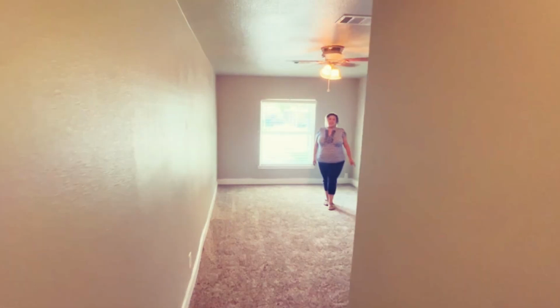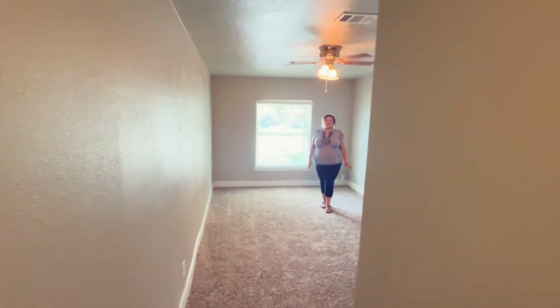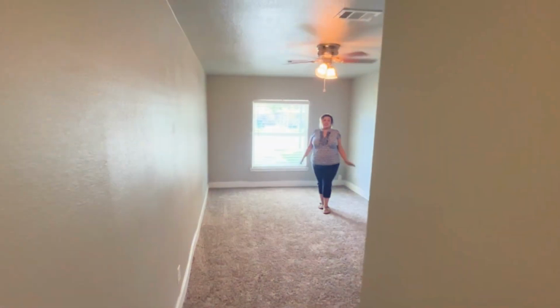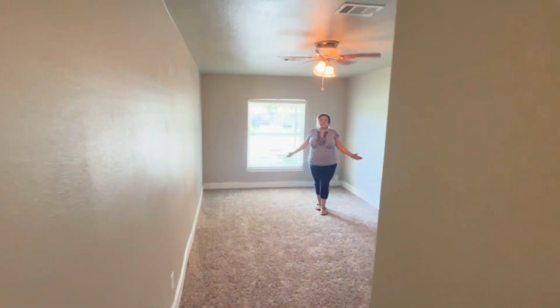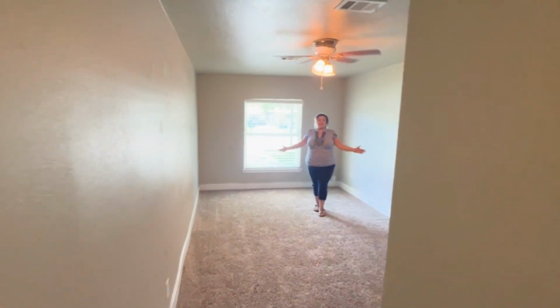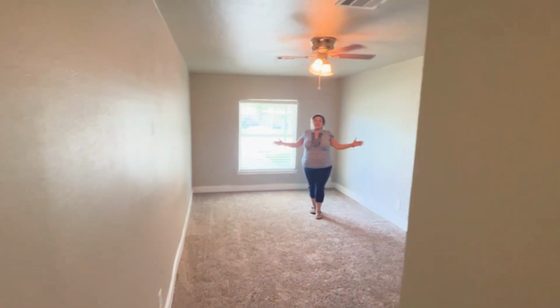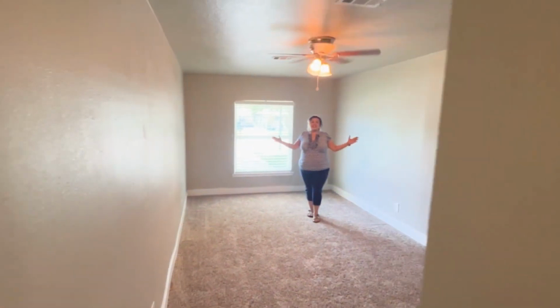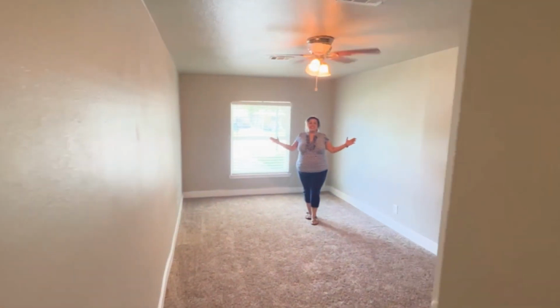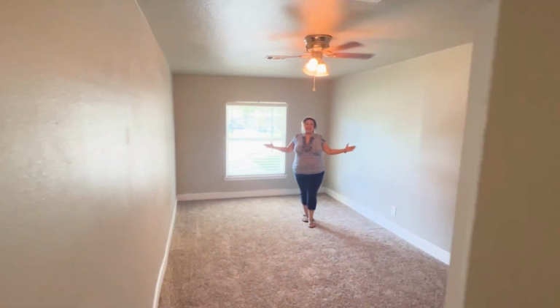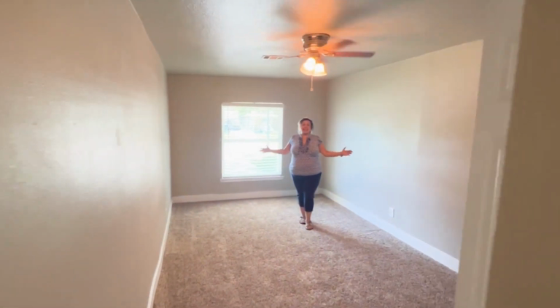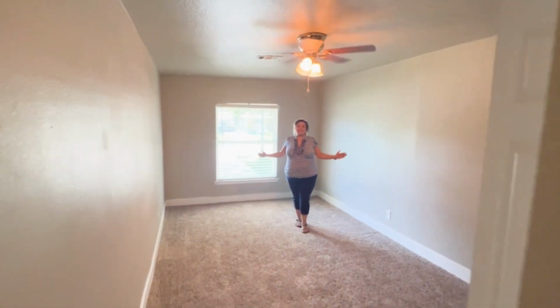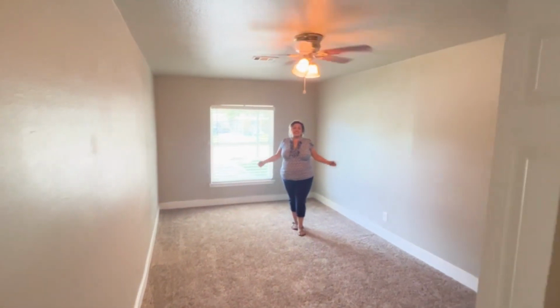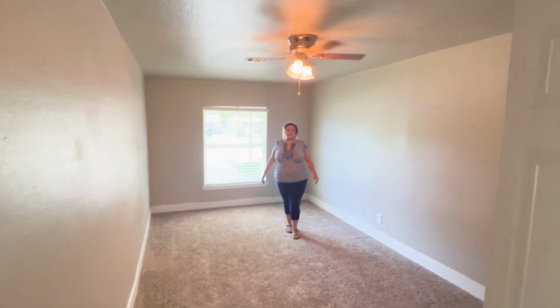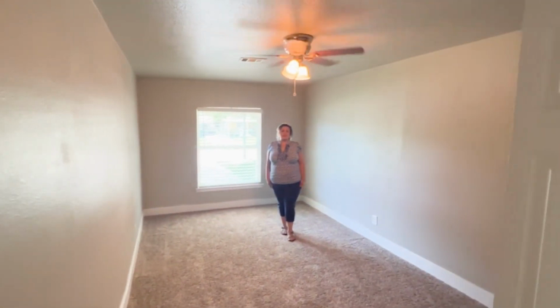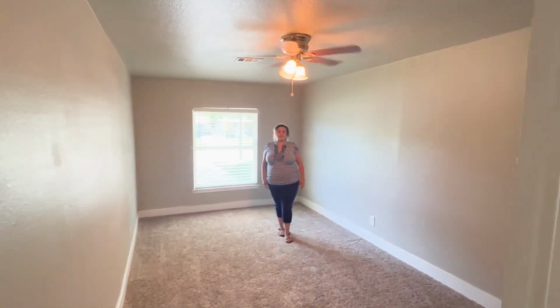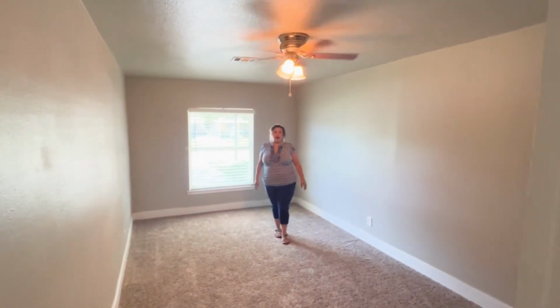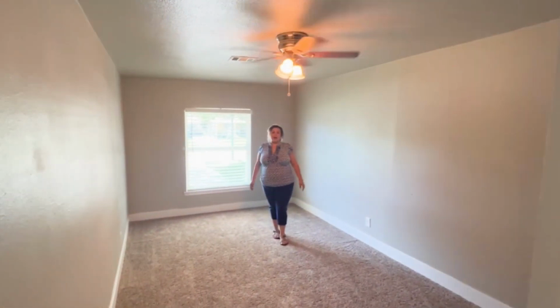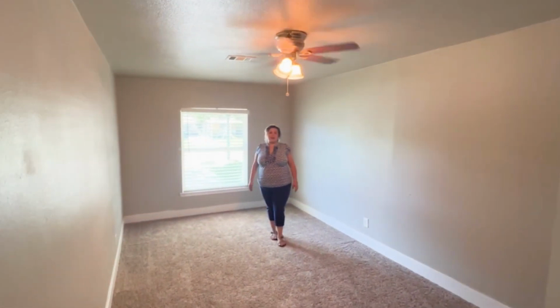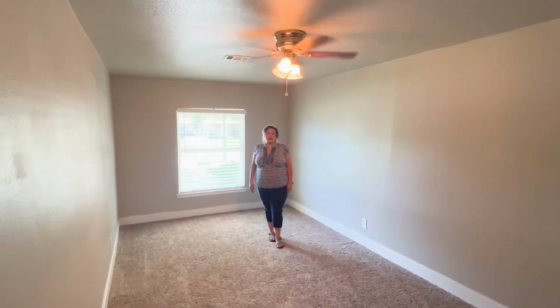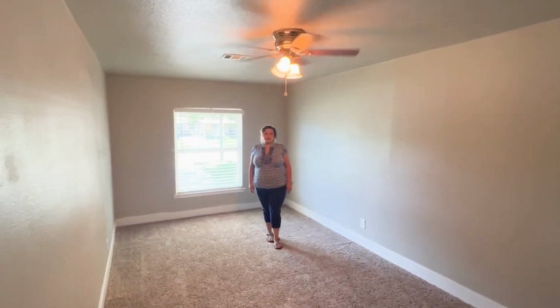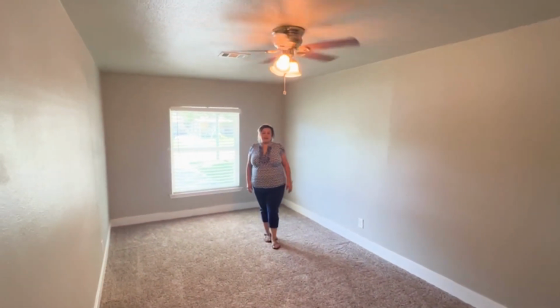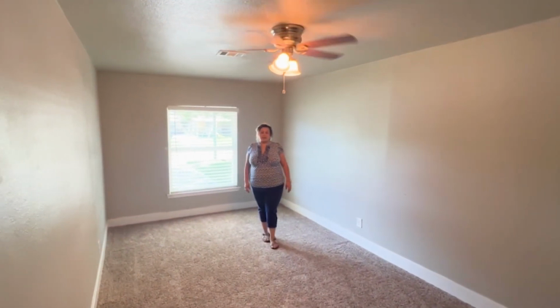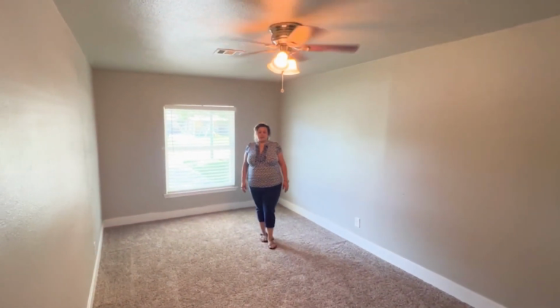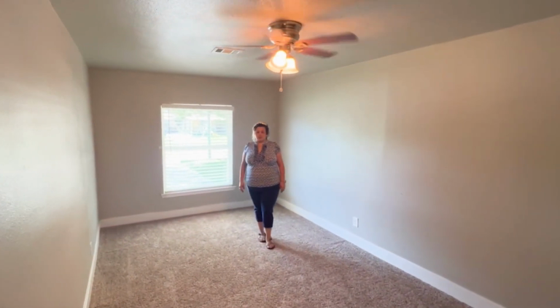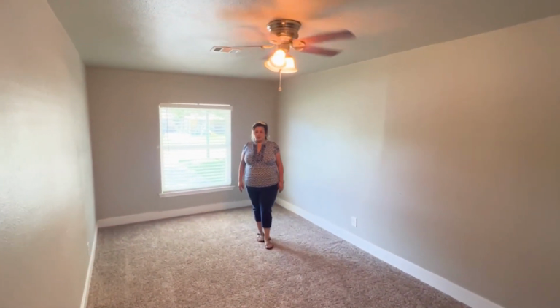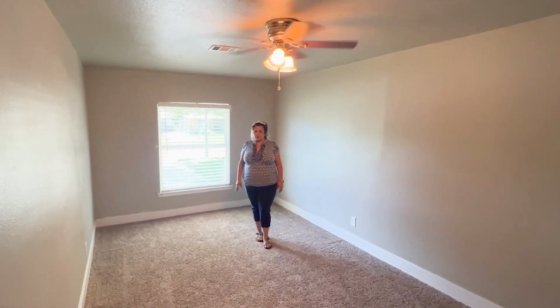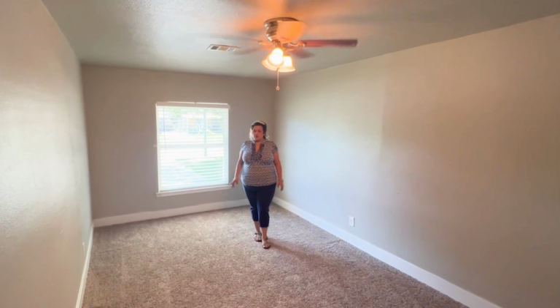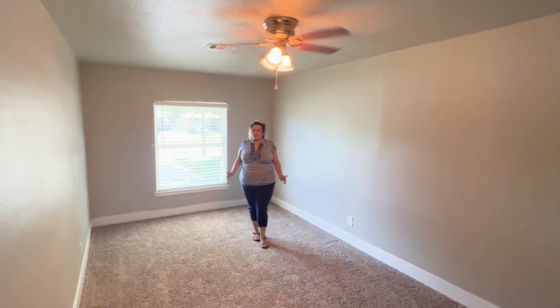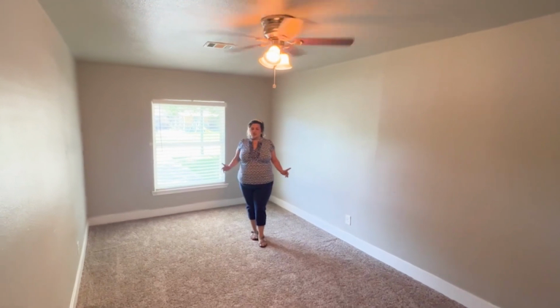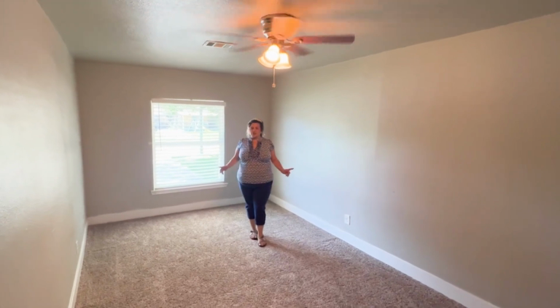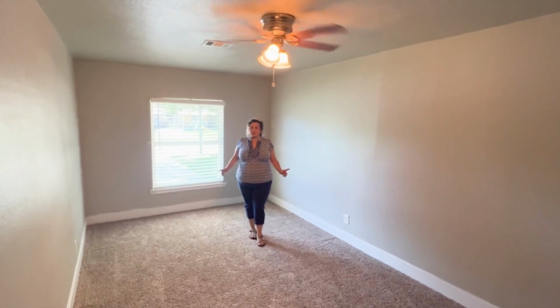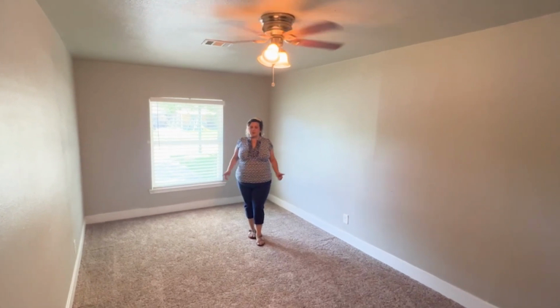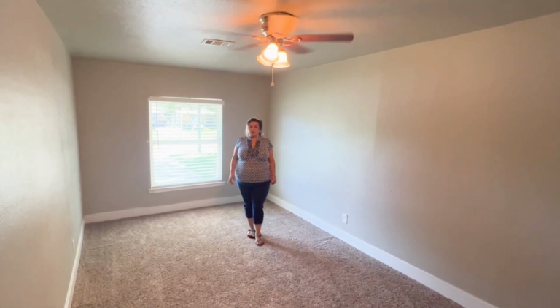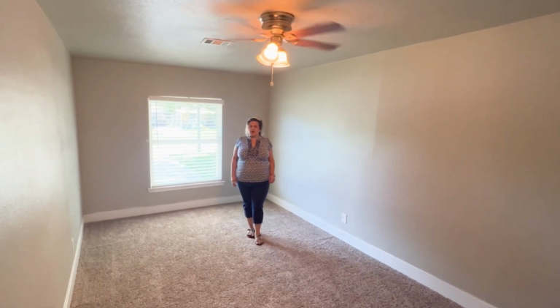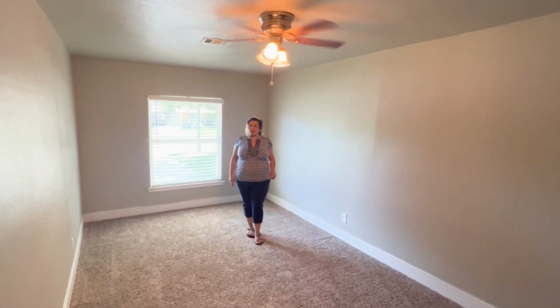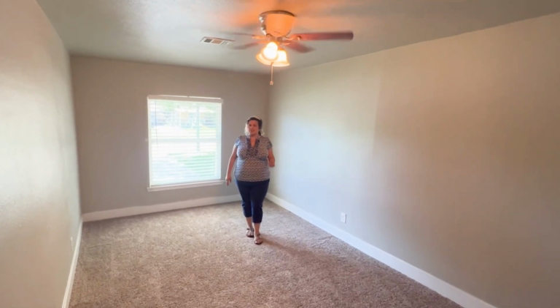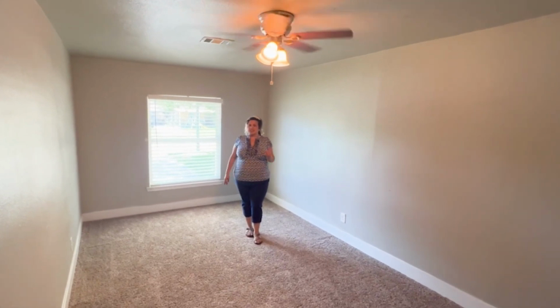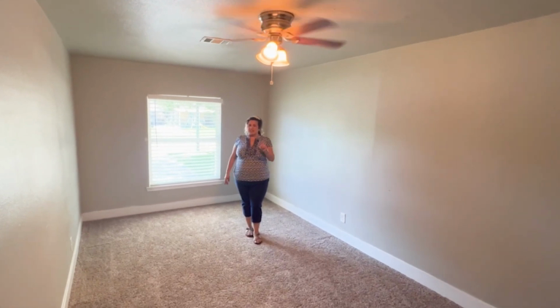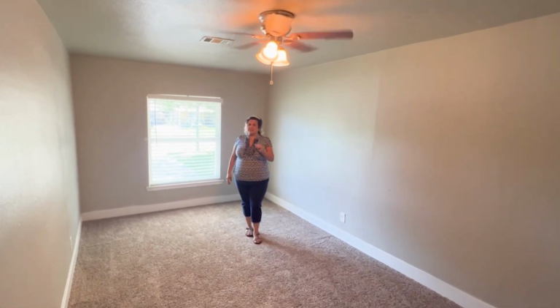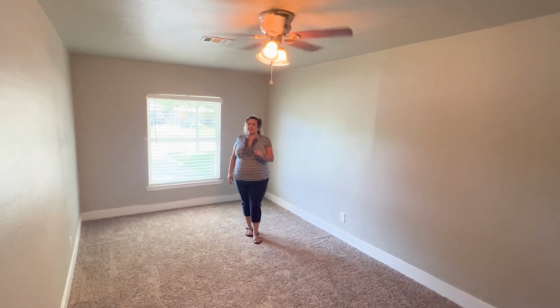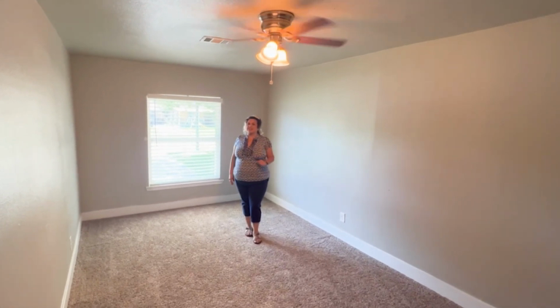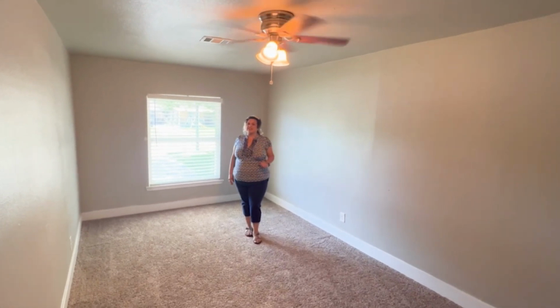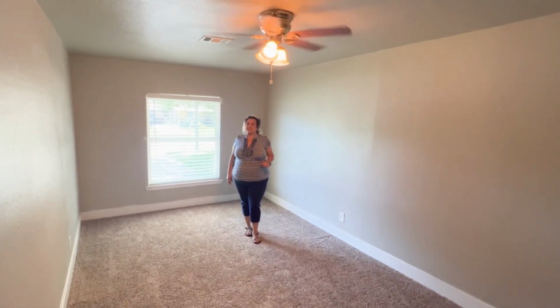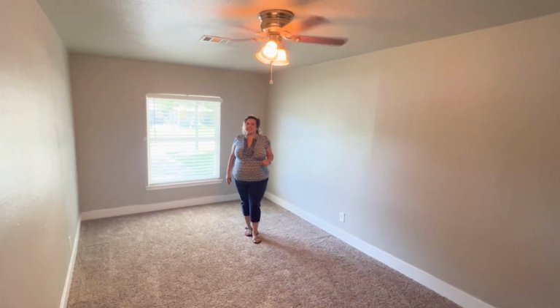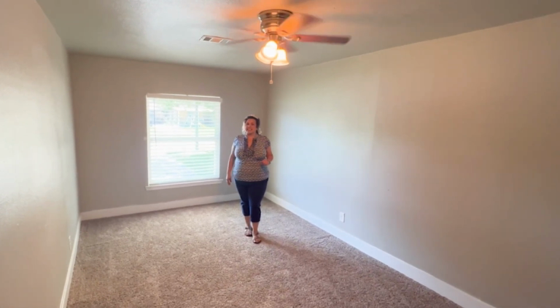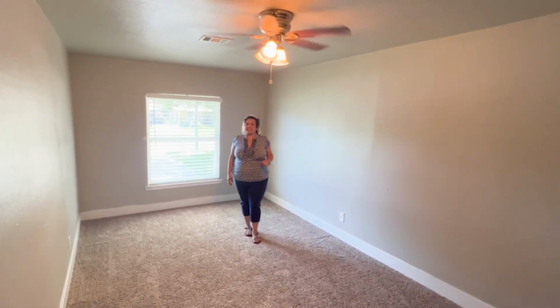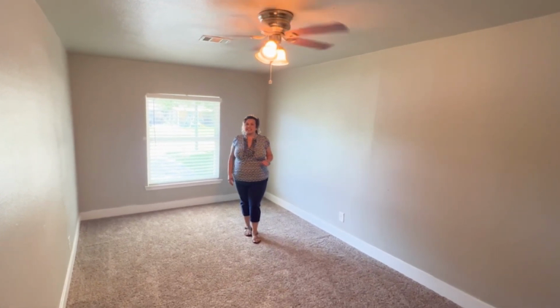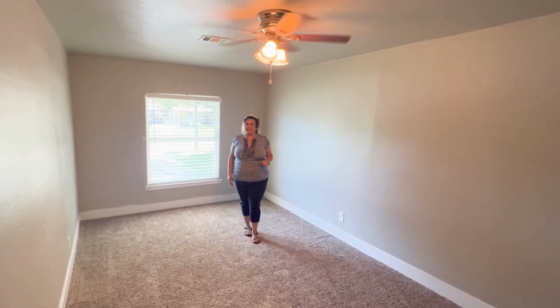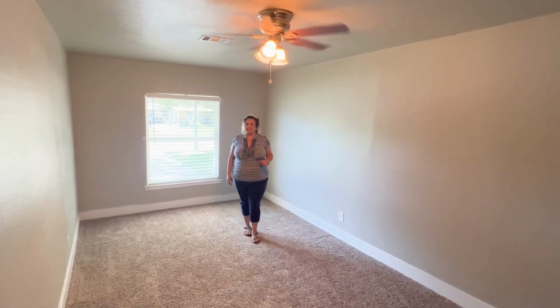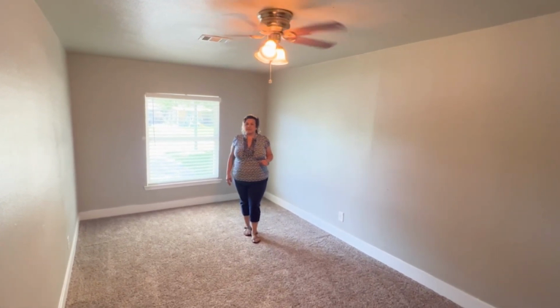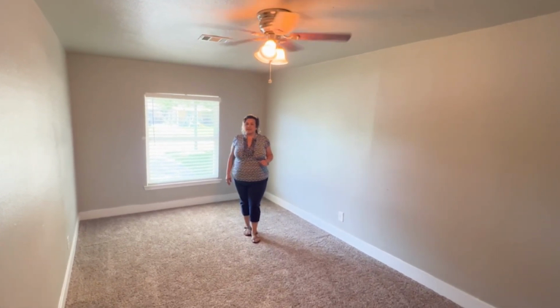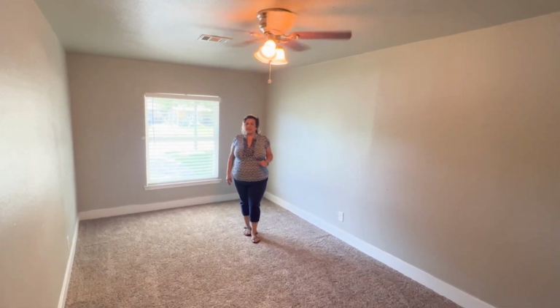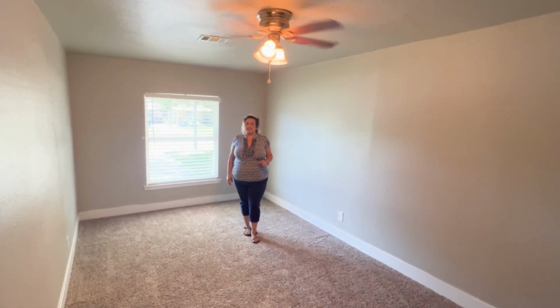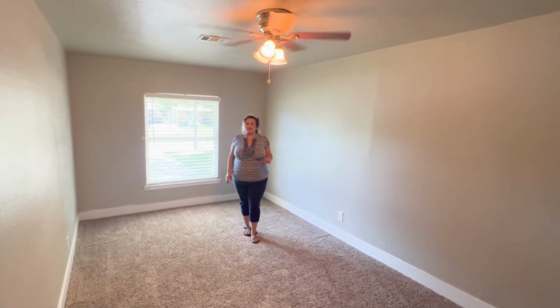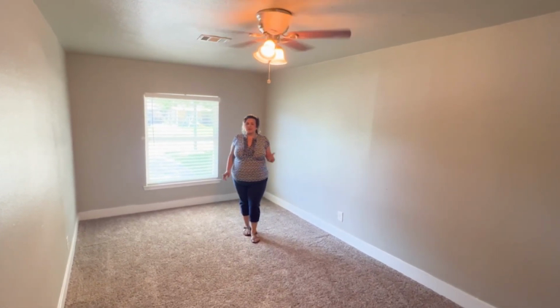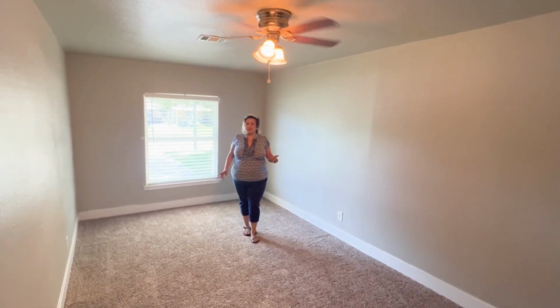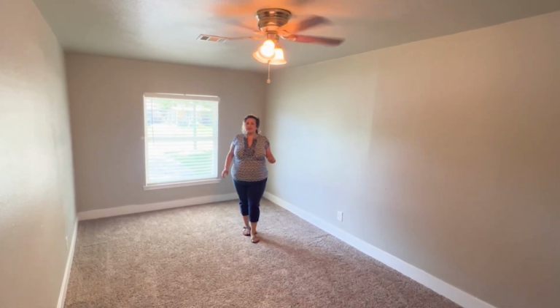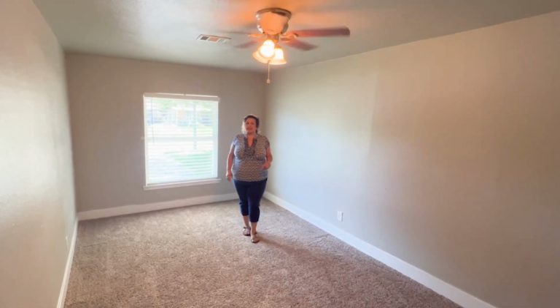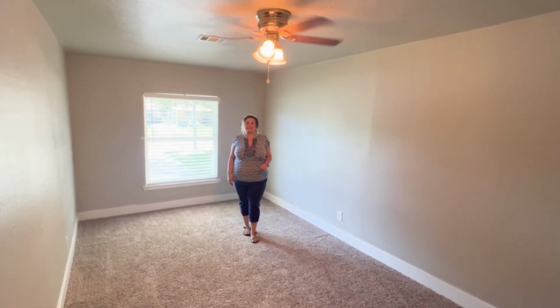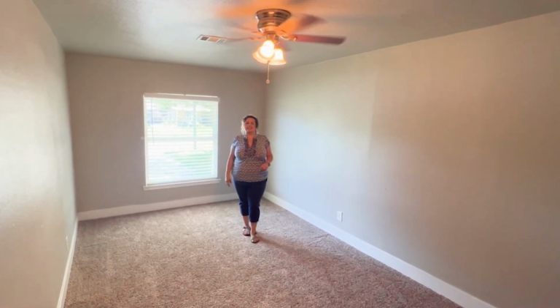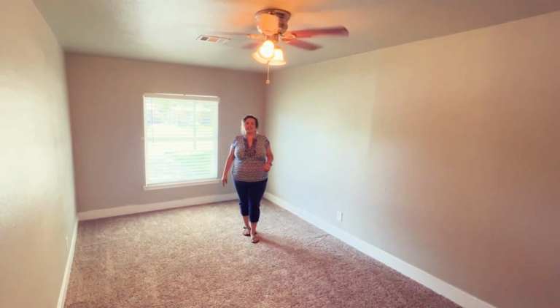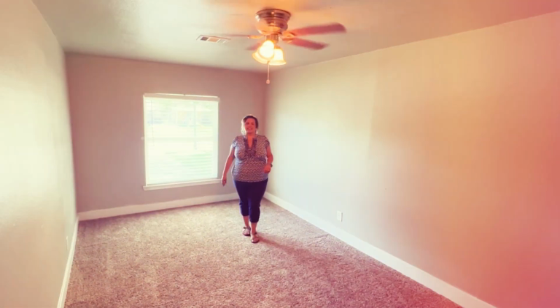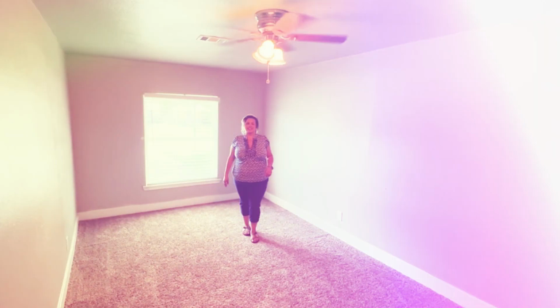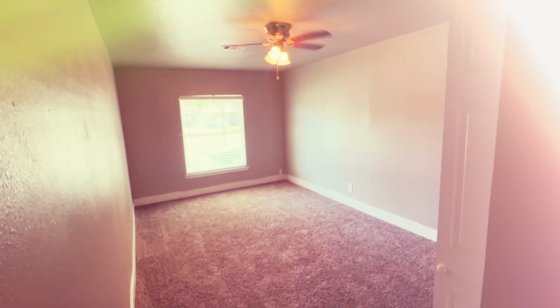Check out the size of this primary bedroom. Super large — definitely can fit a king-size bed in here with nightstands.